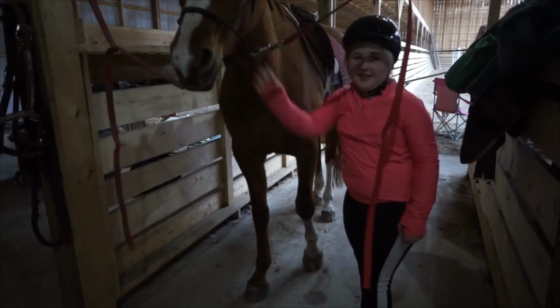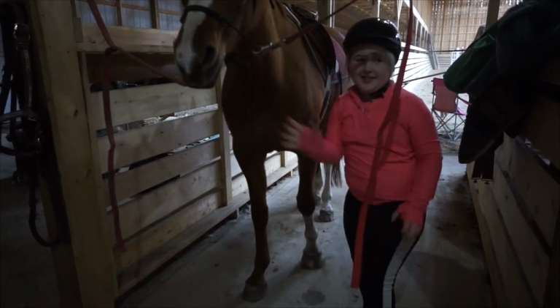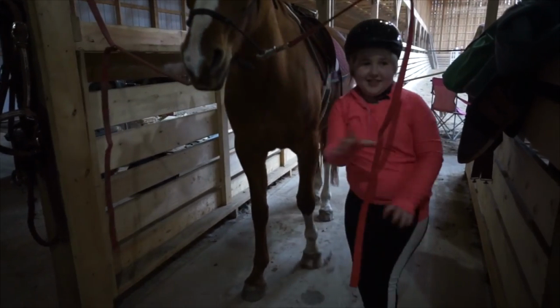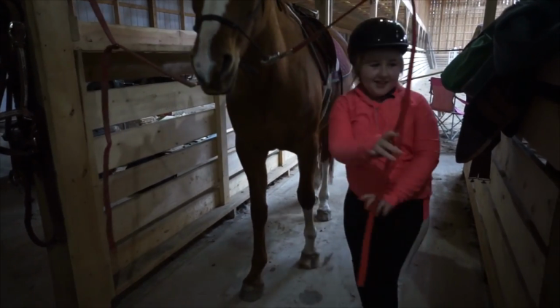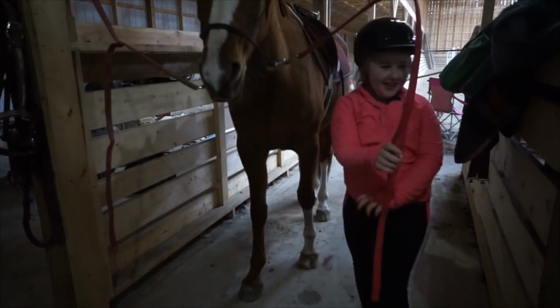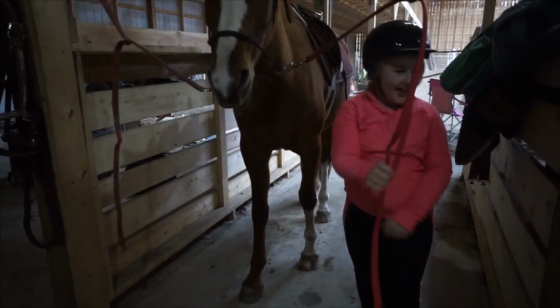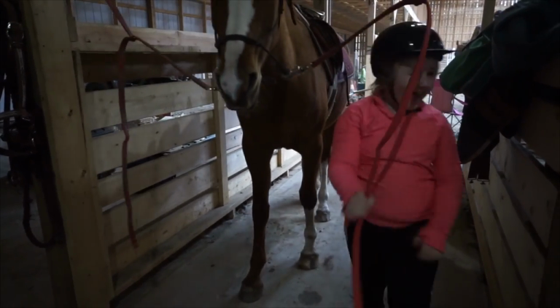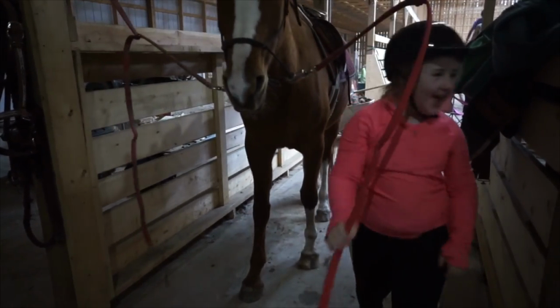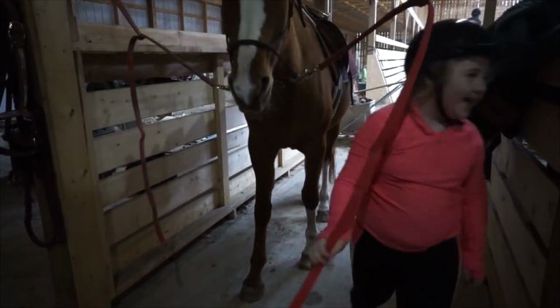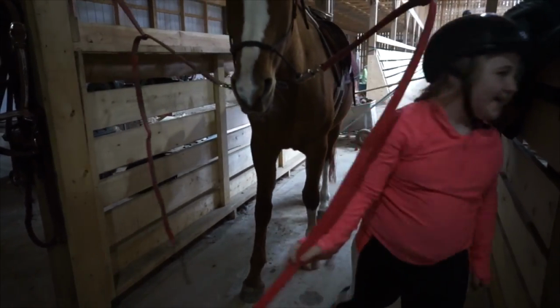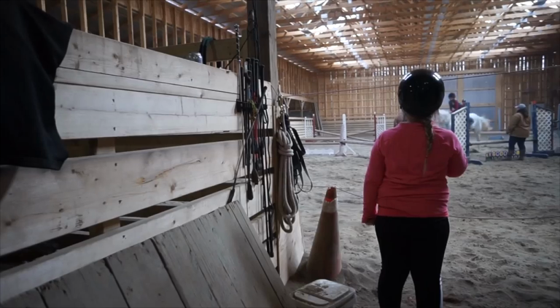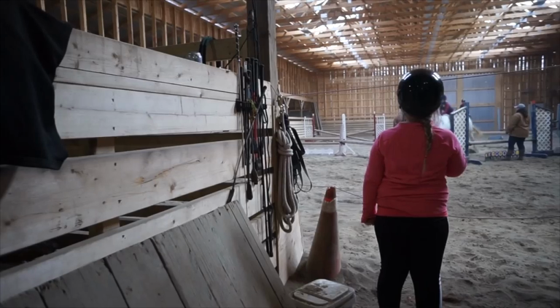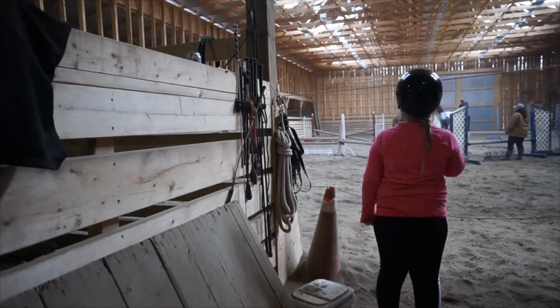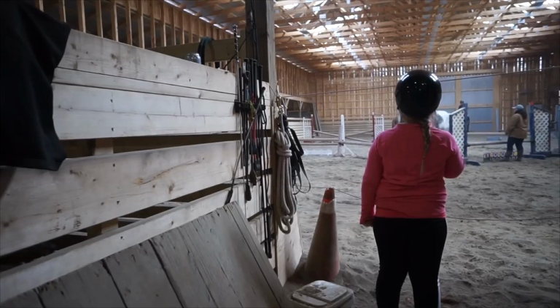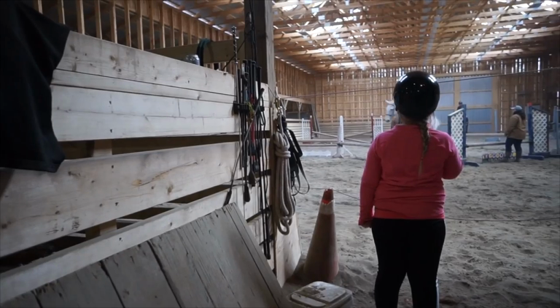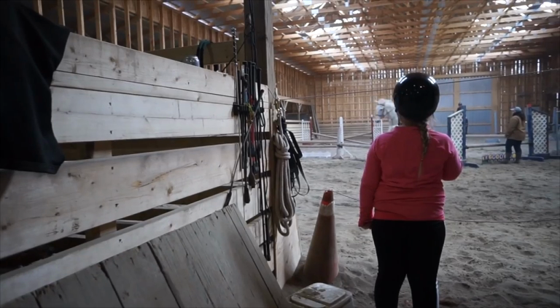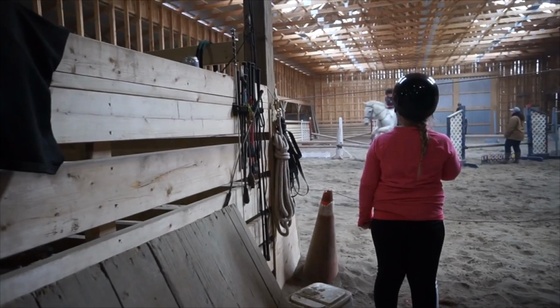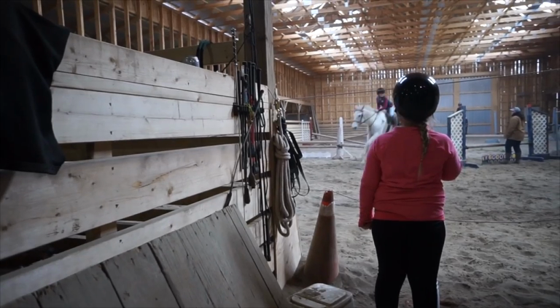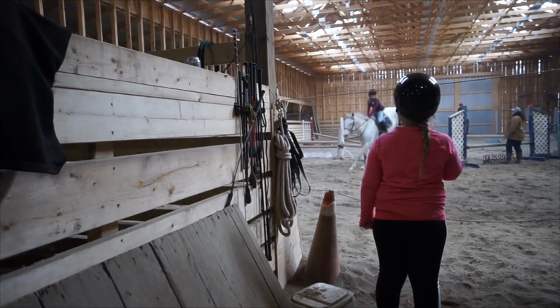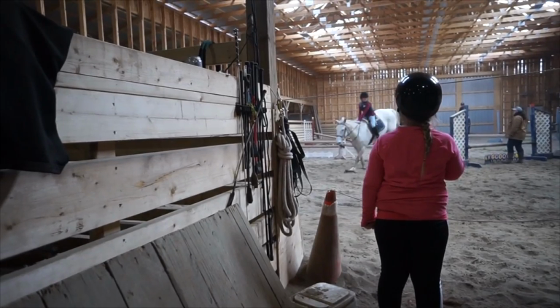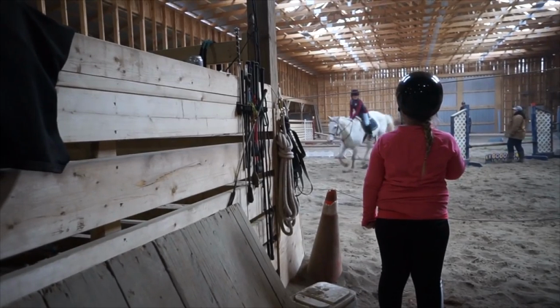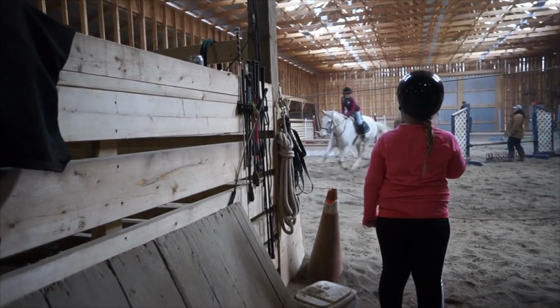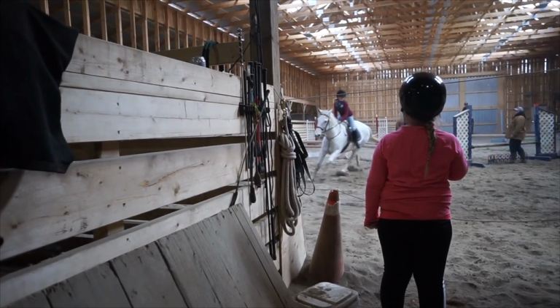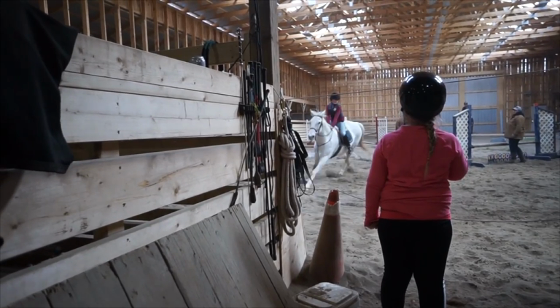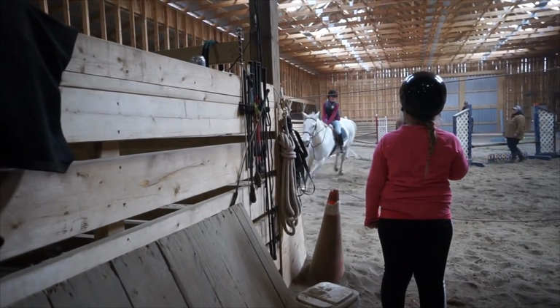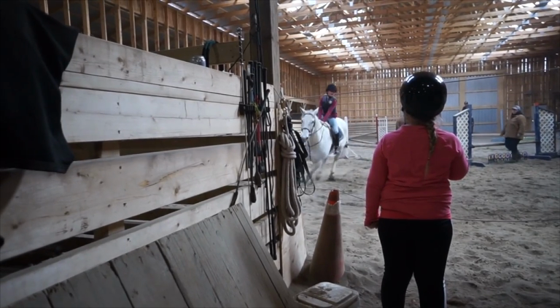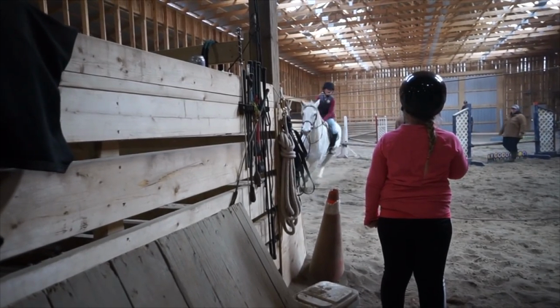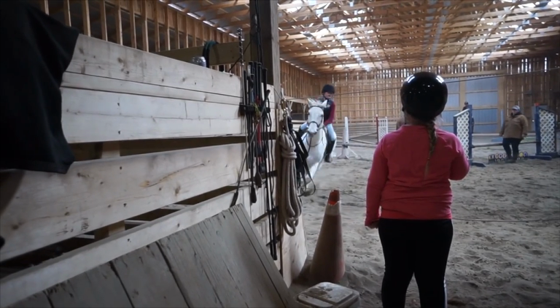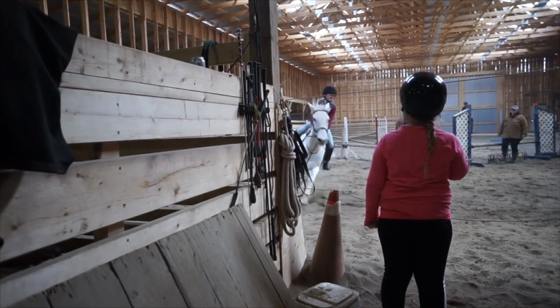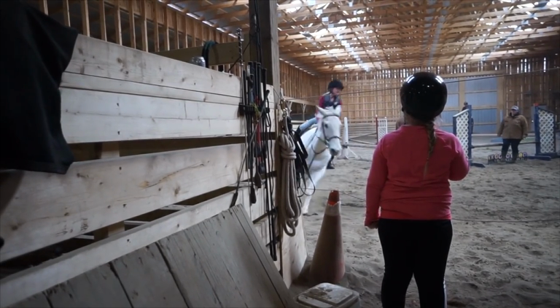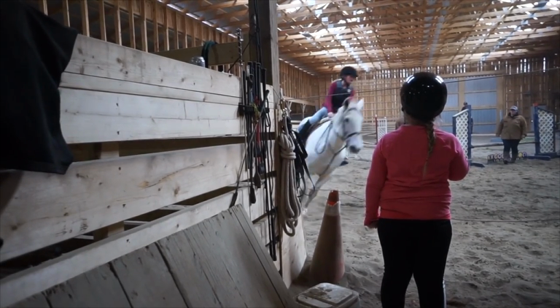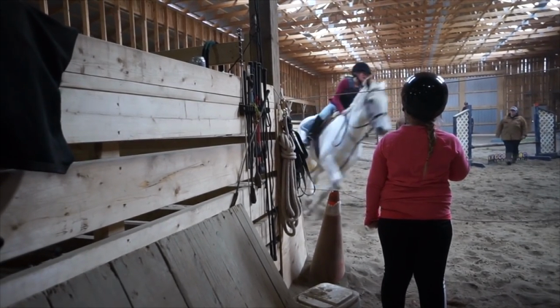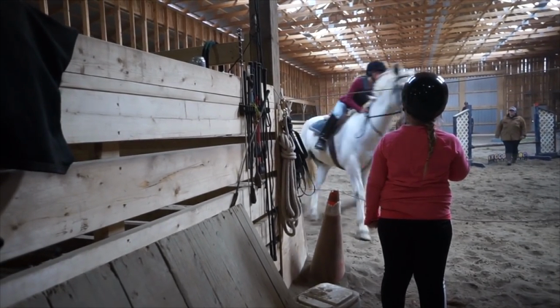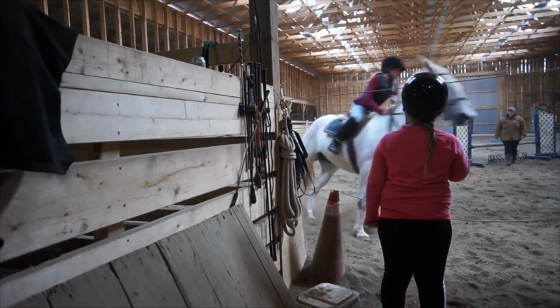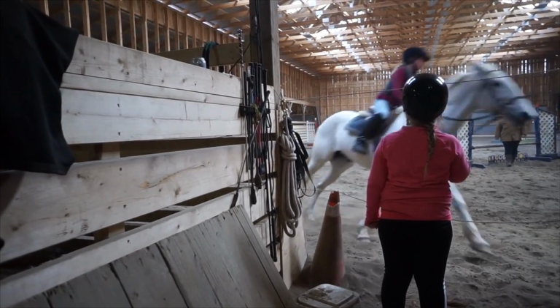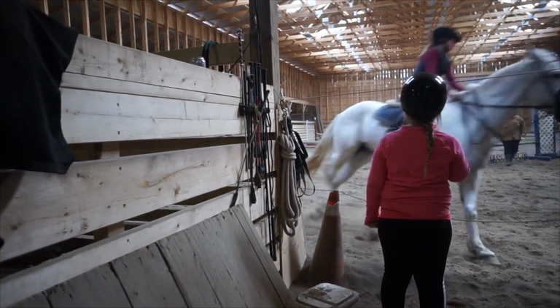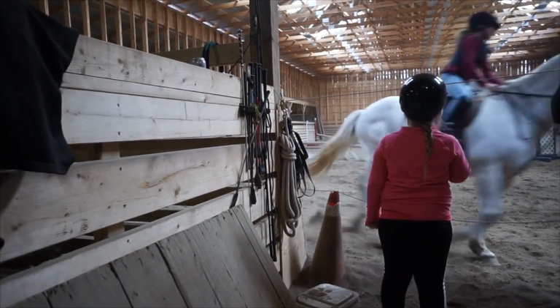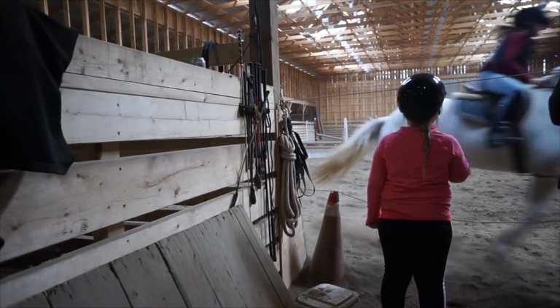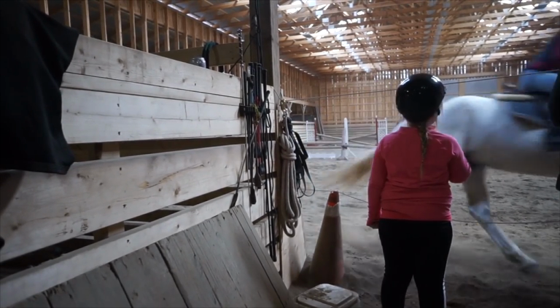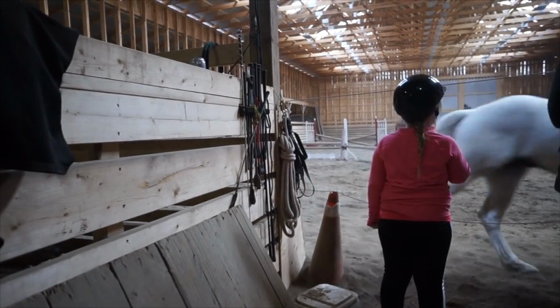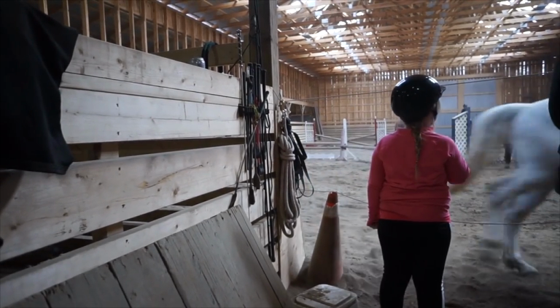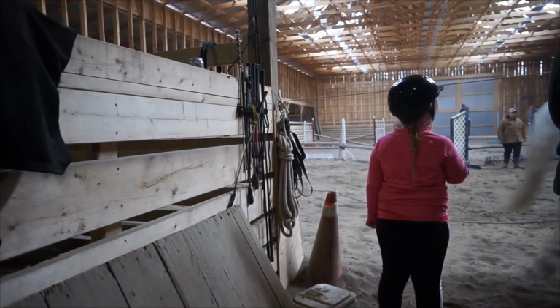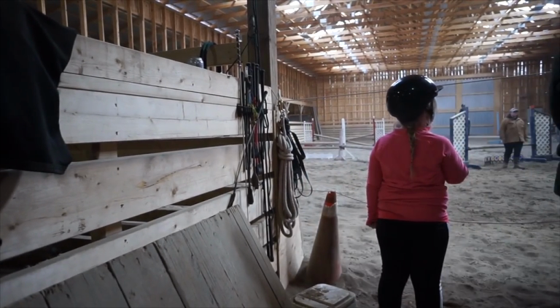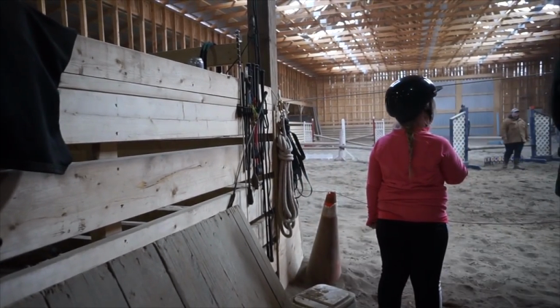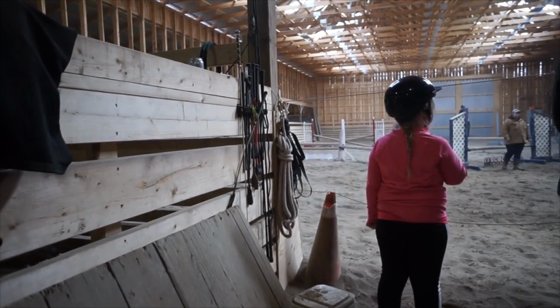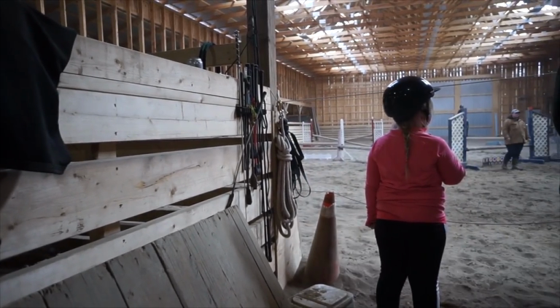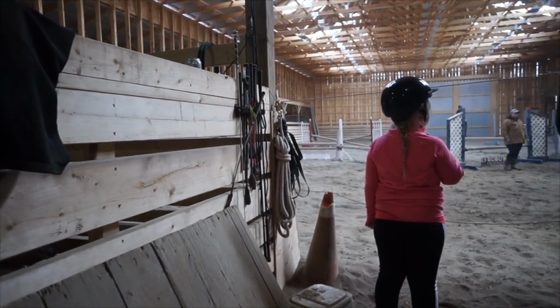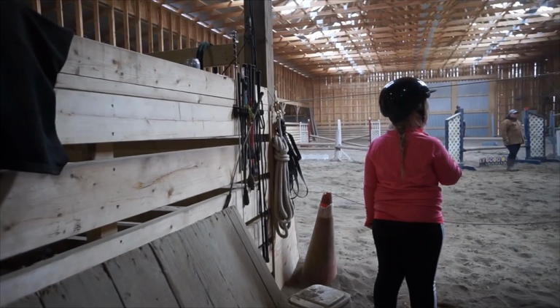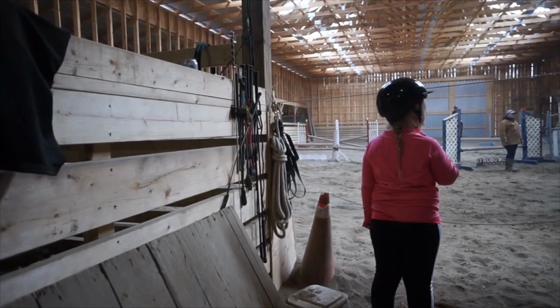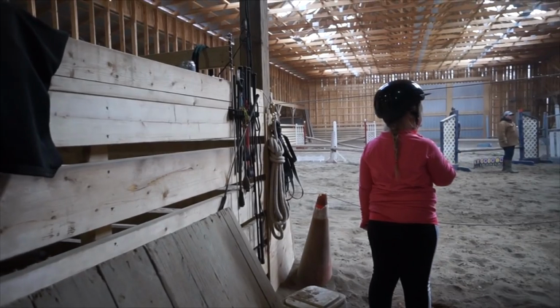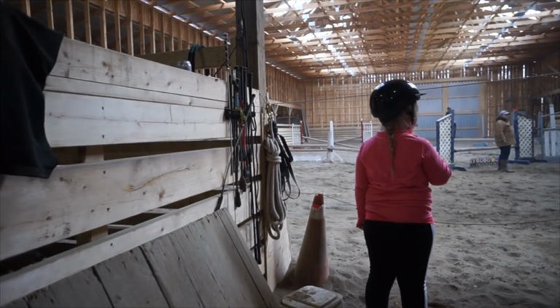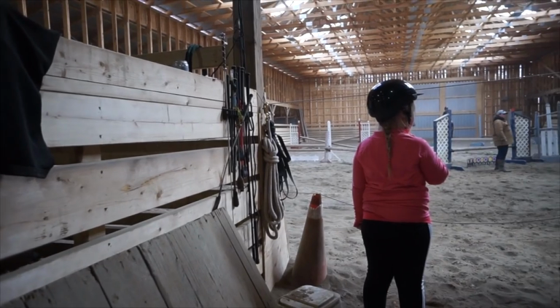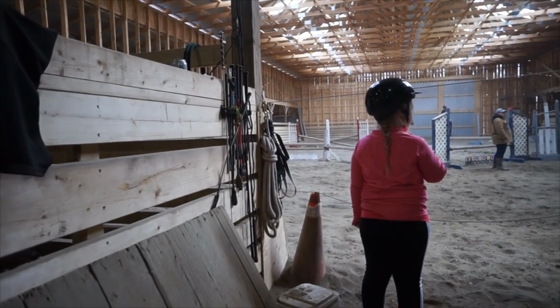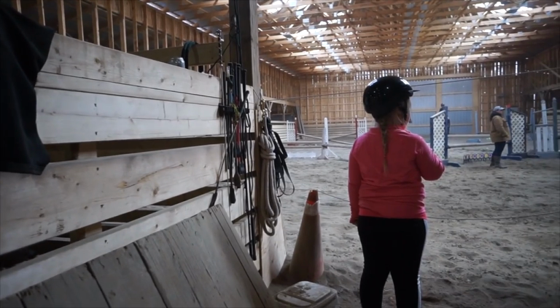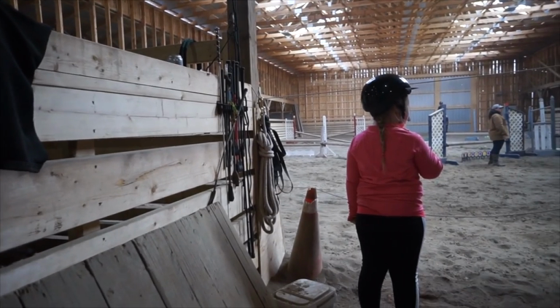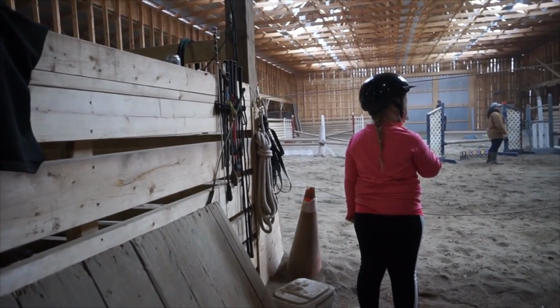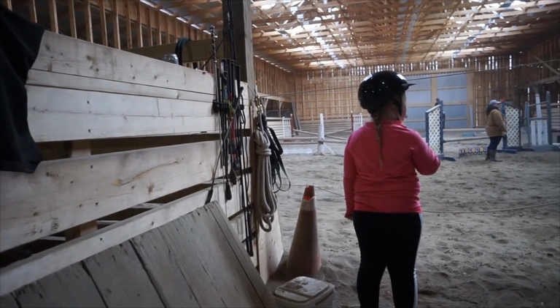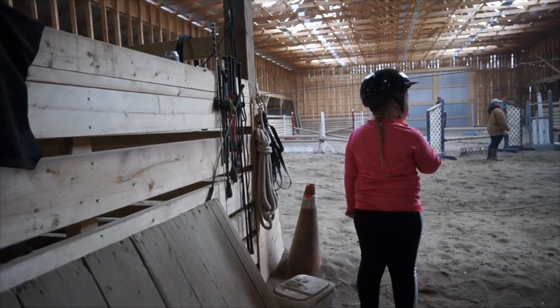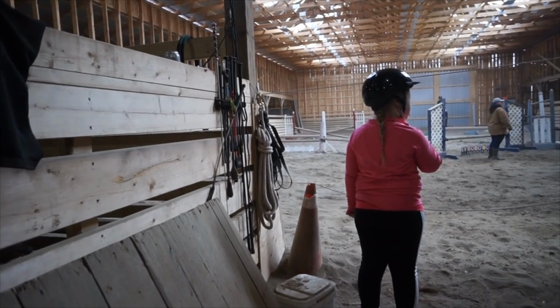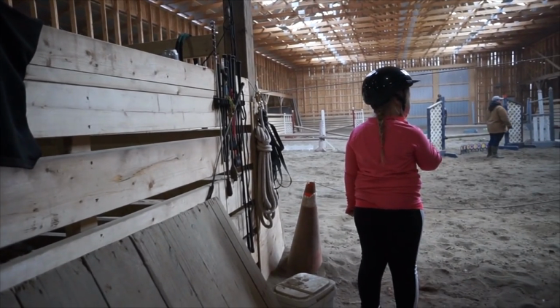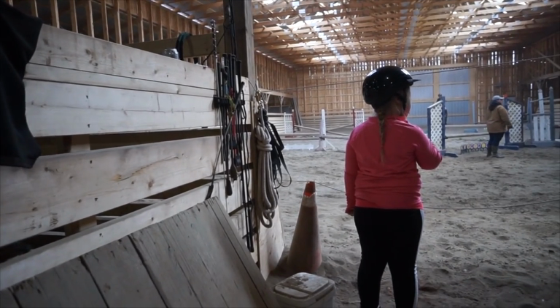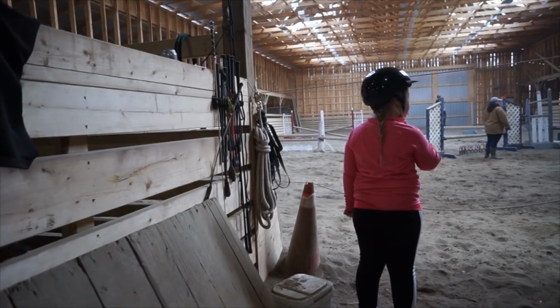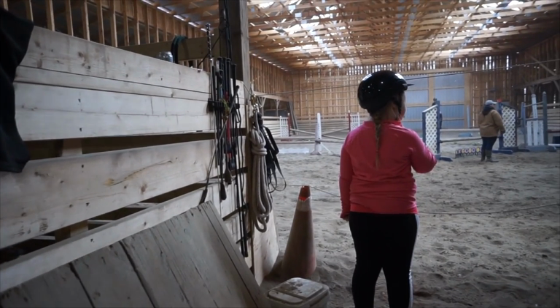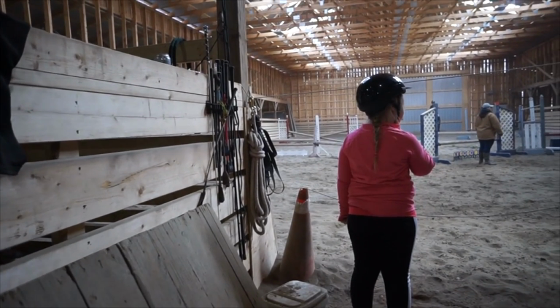Let's watch the lesson in progress. Man, can she ride. I can't wait till I'm that good.